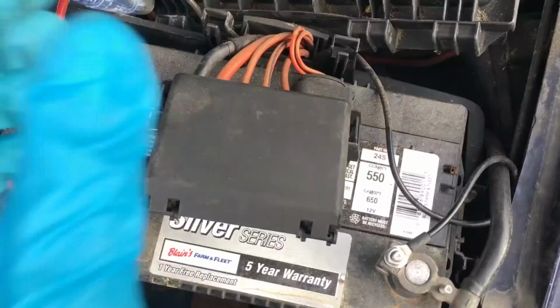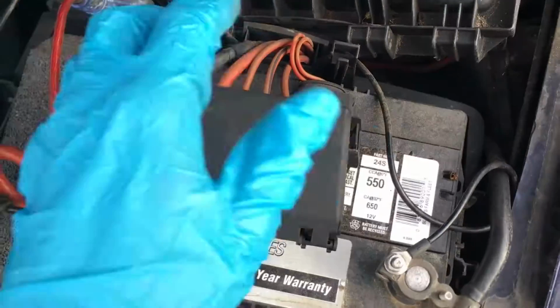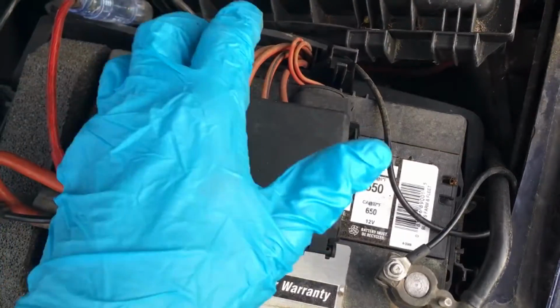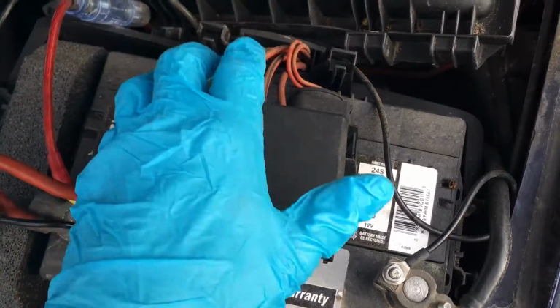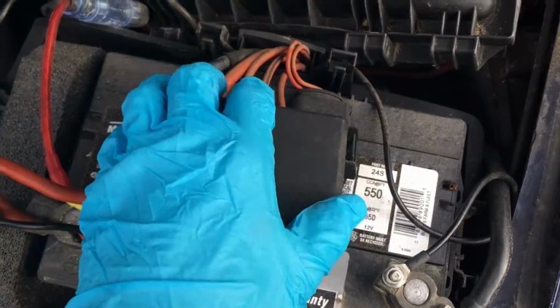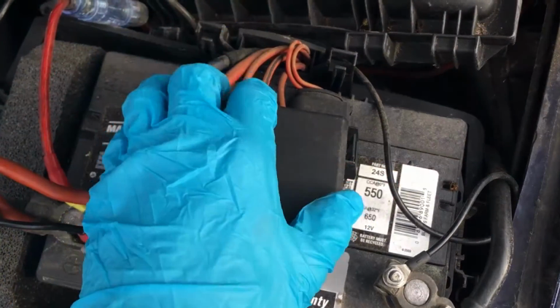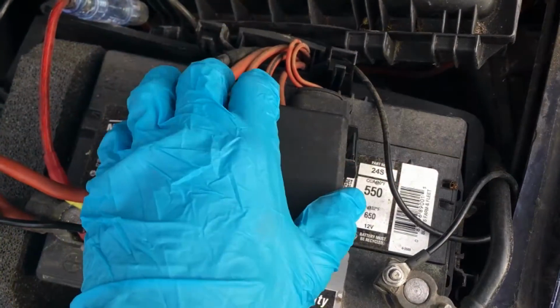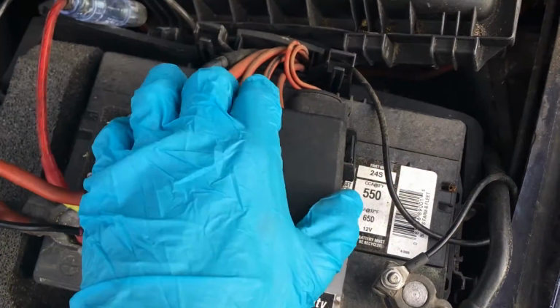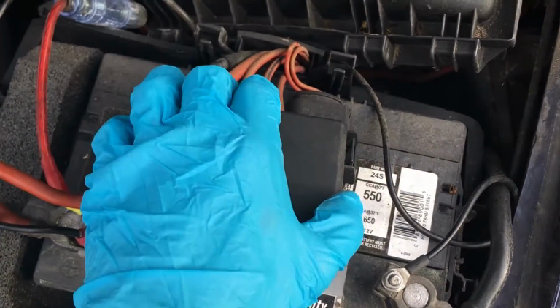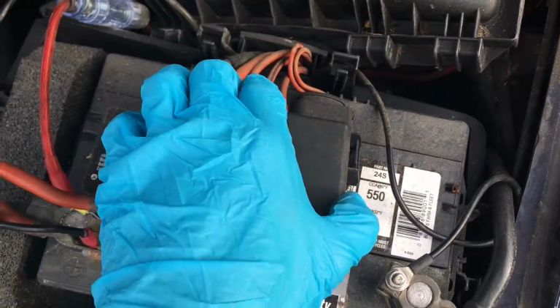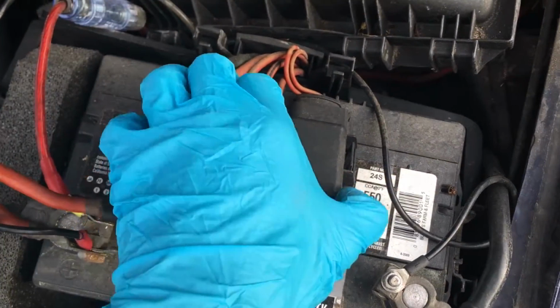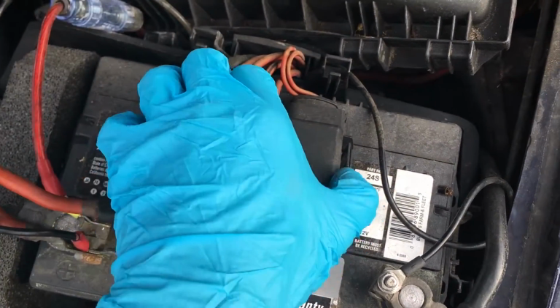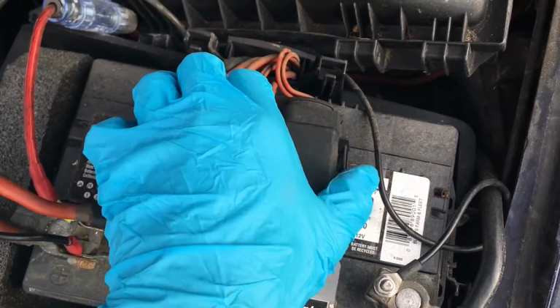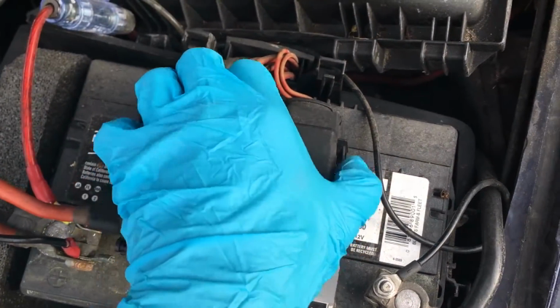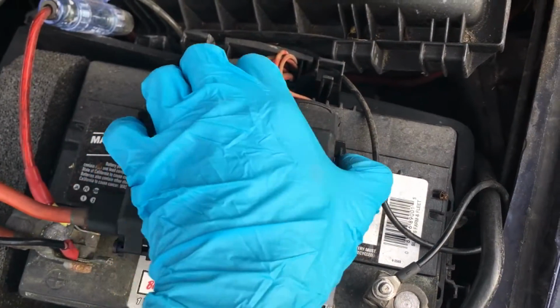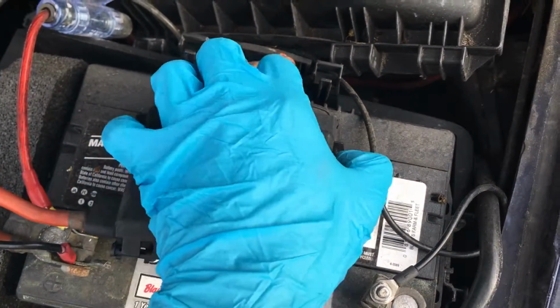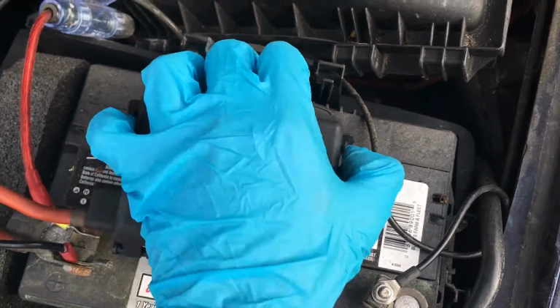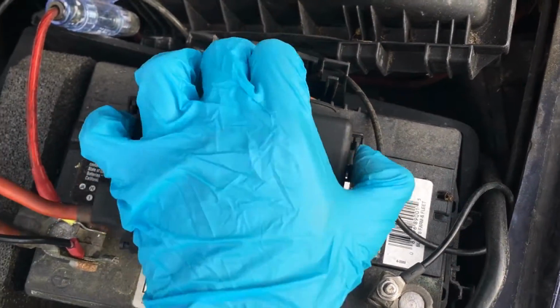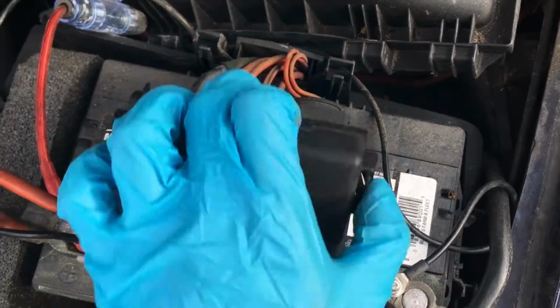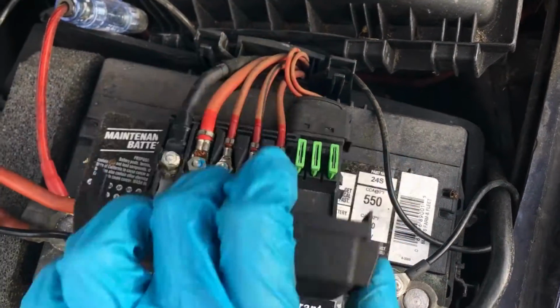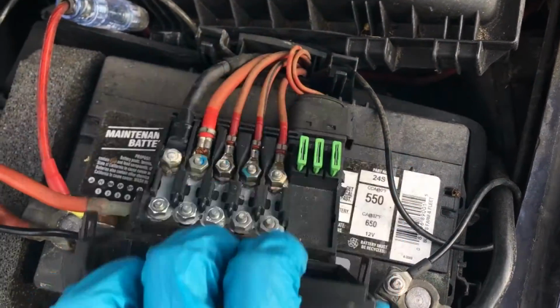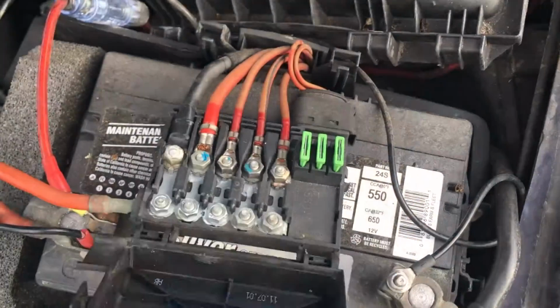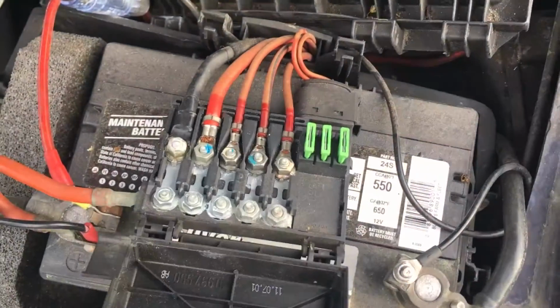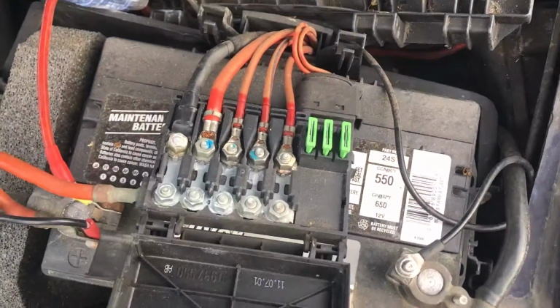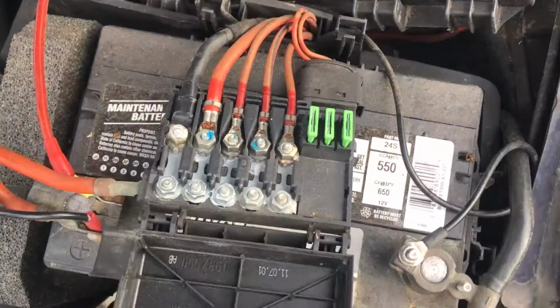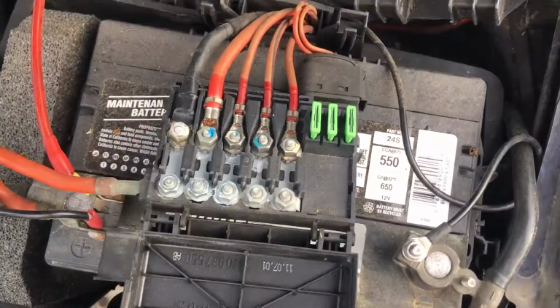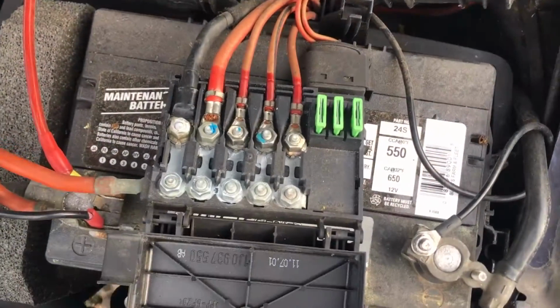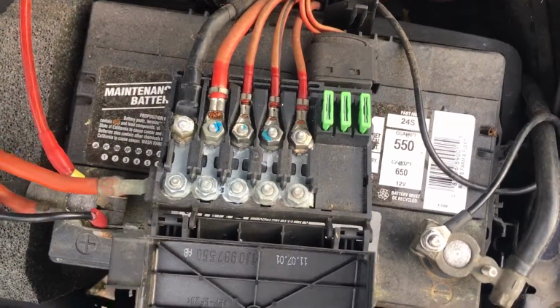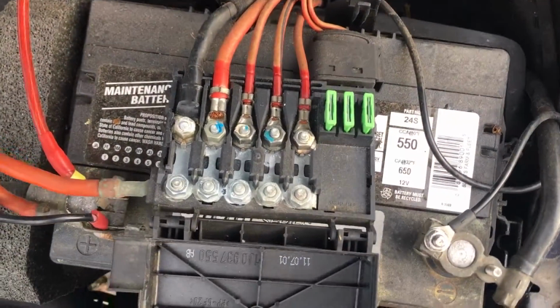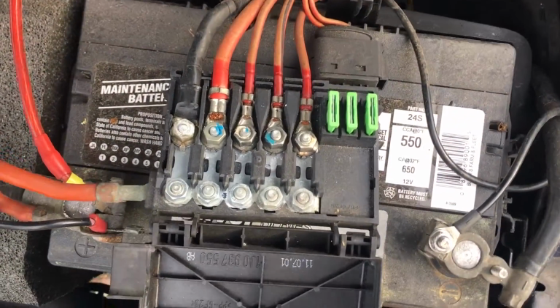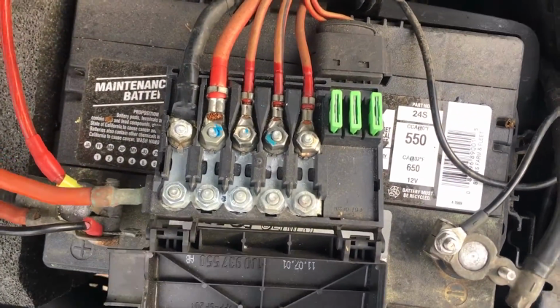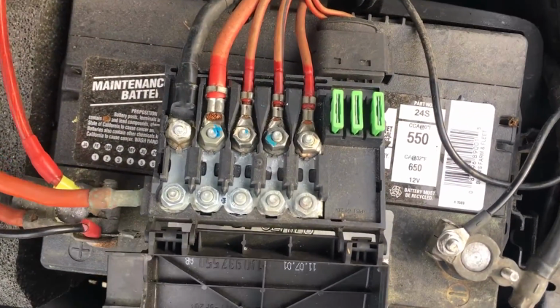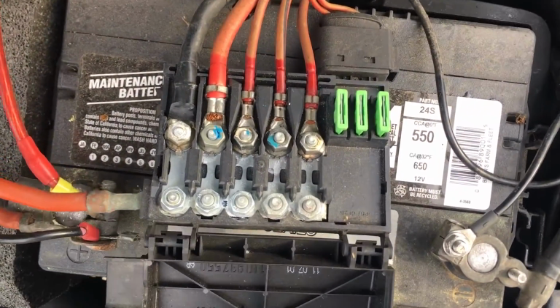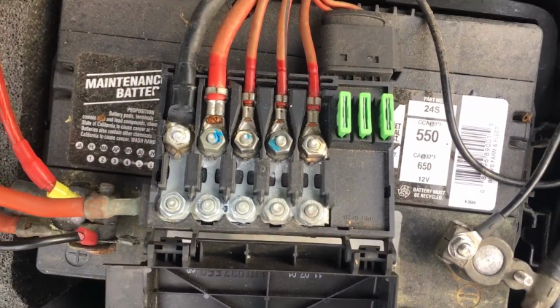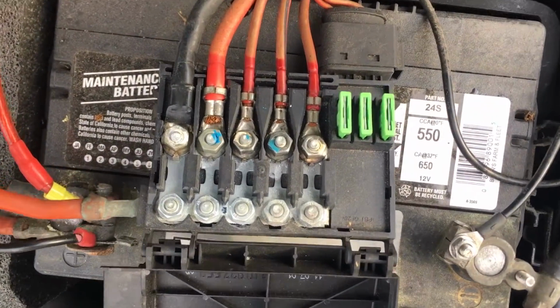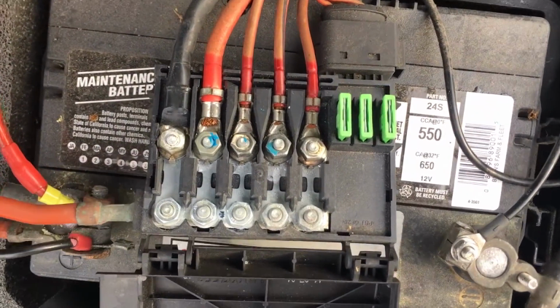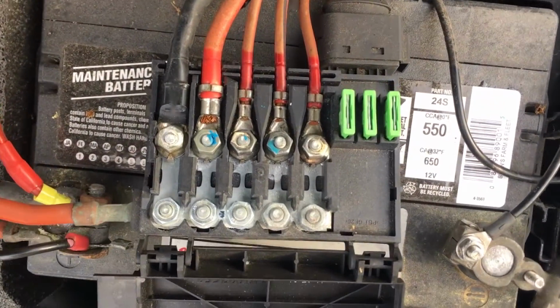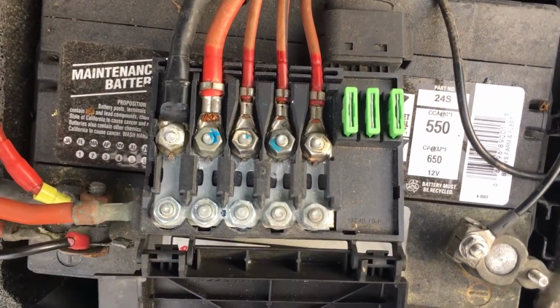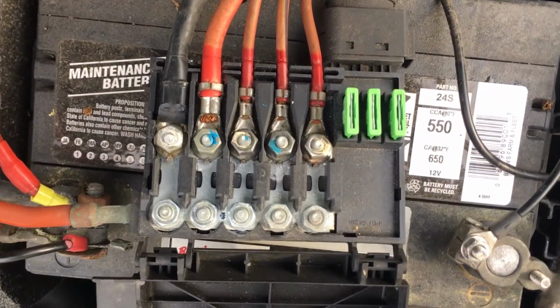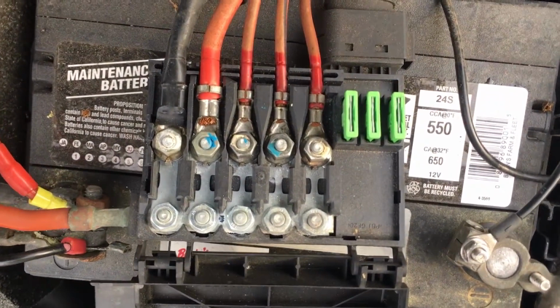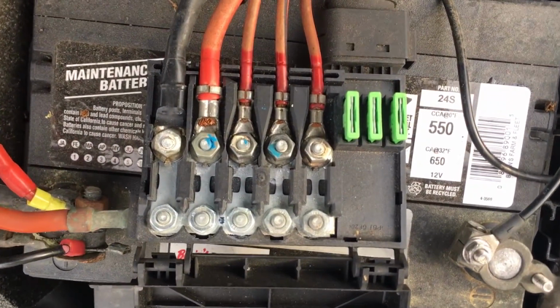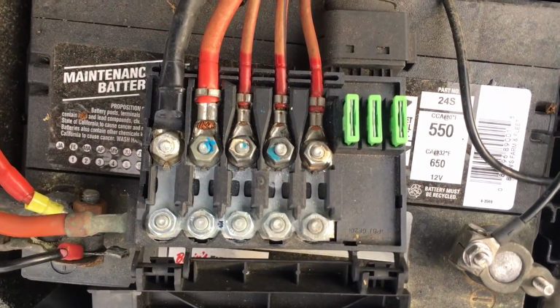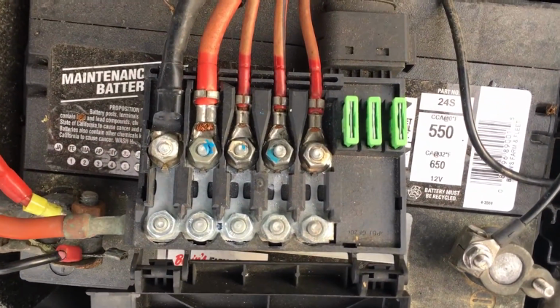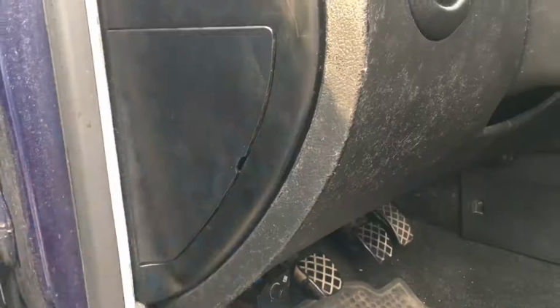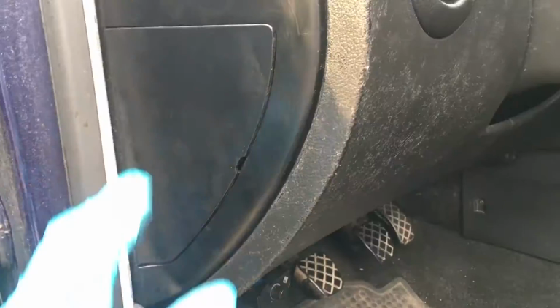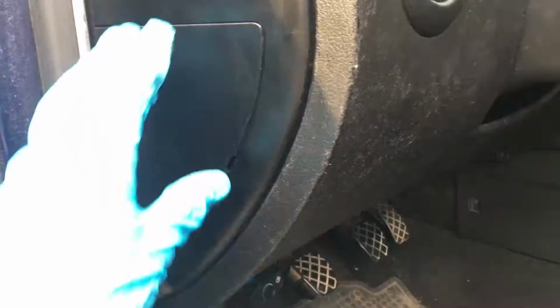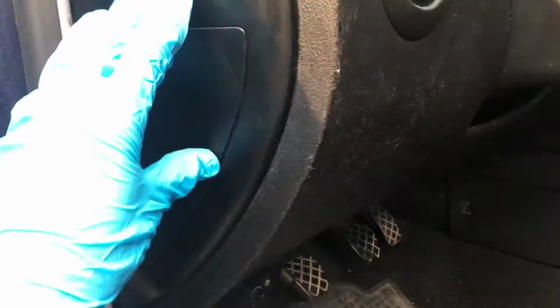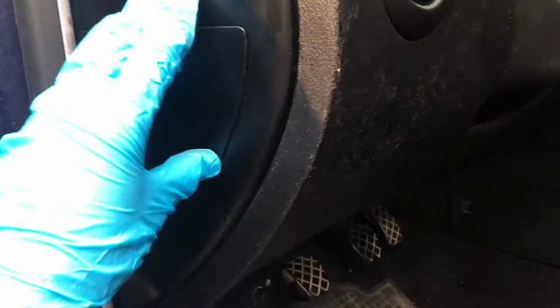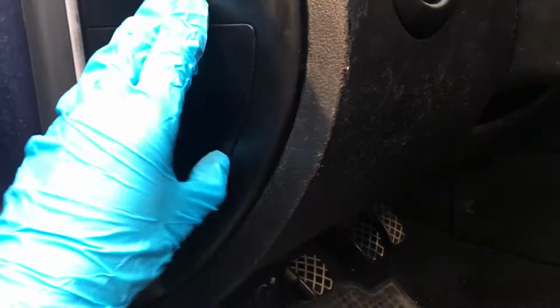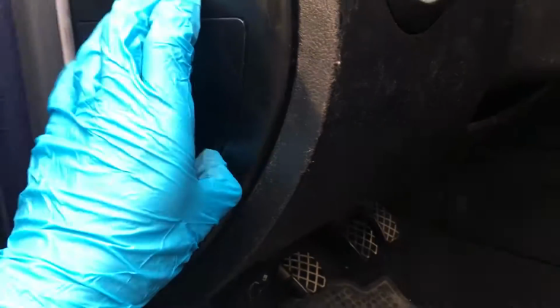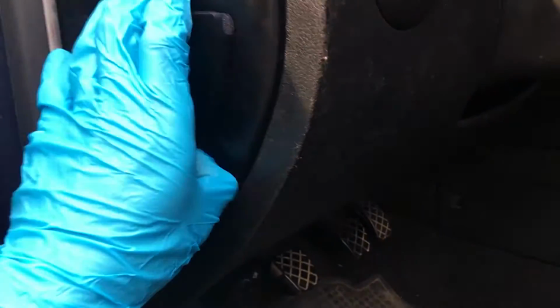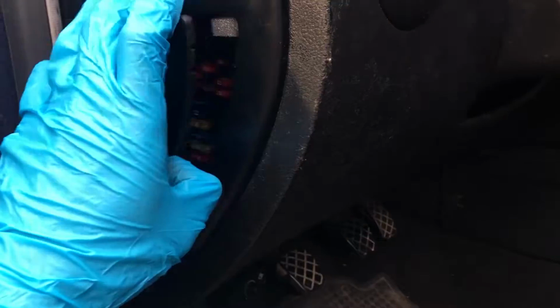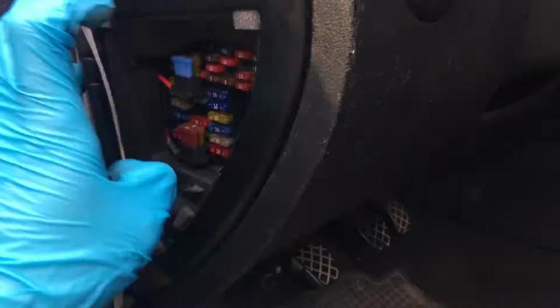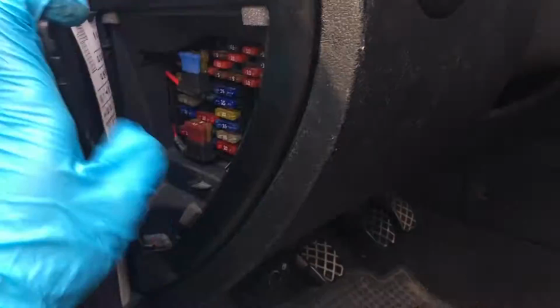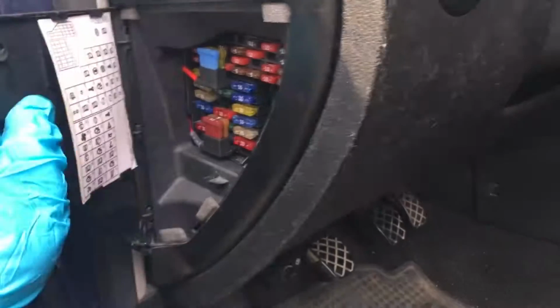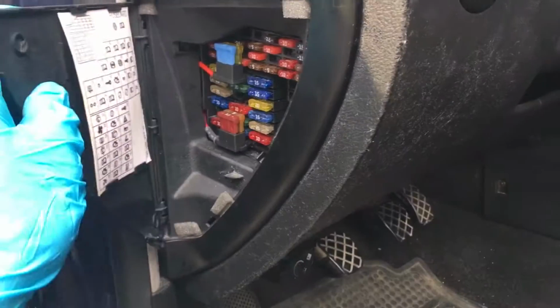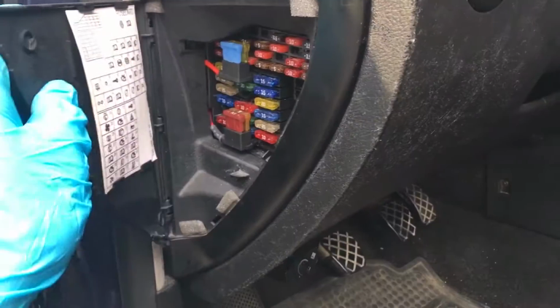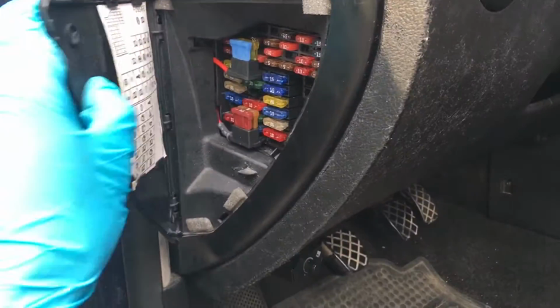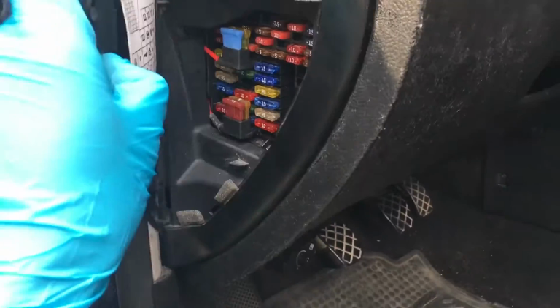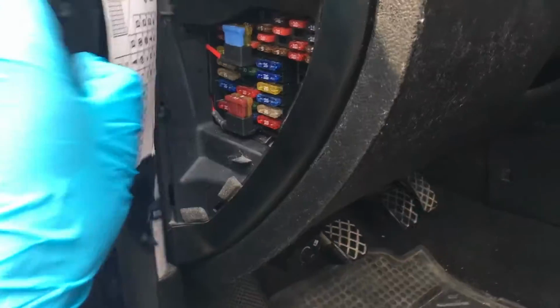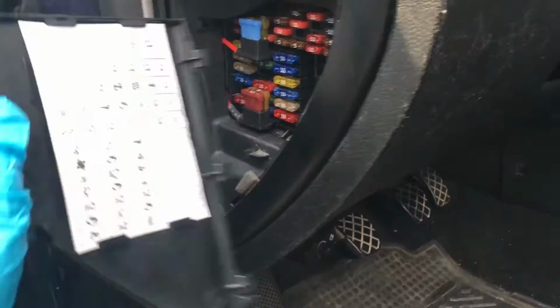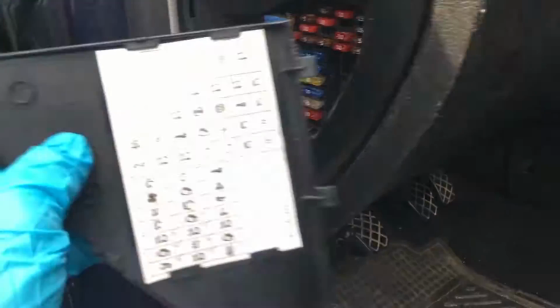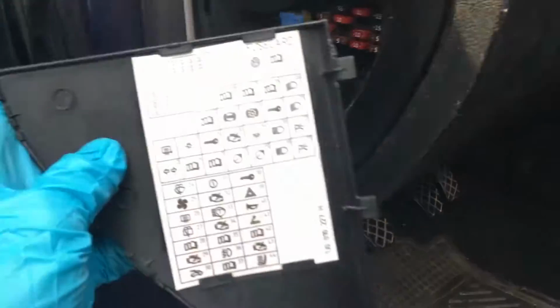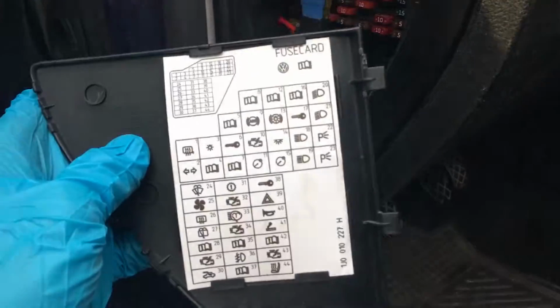Next, we'll check the fuses. Check the fuses above your battery and inside your car on the side of the dash and steering wheel.